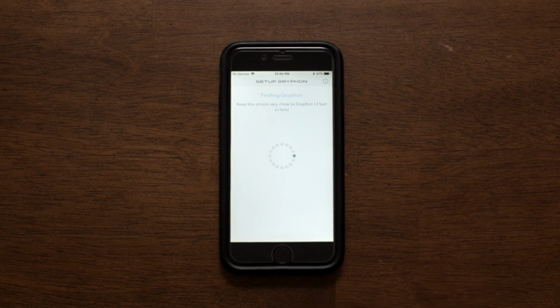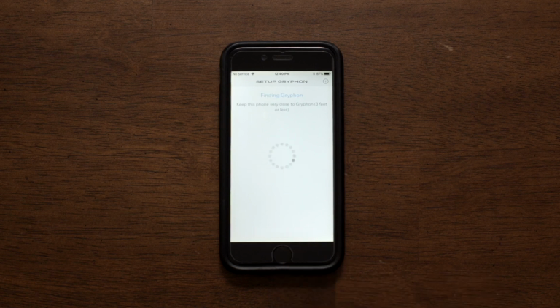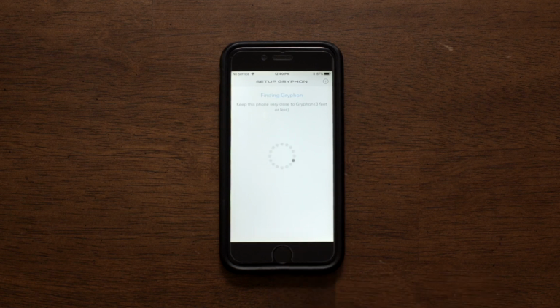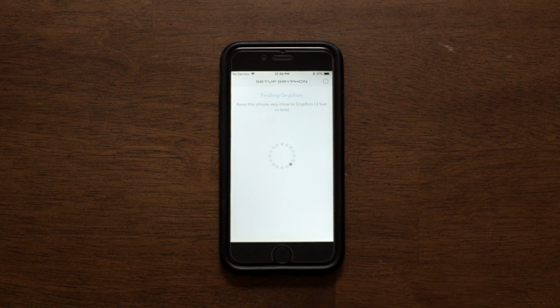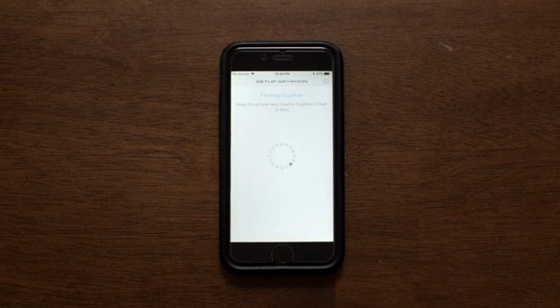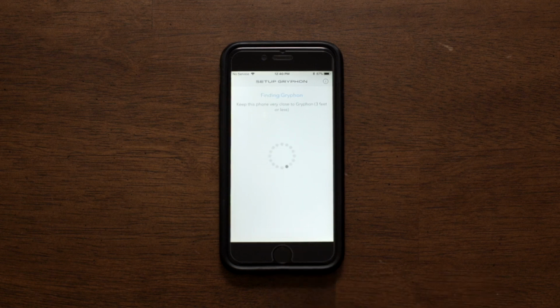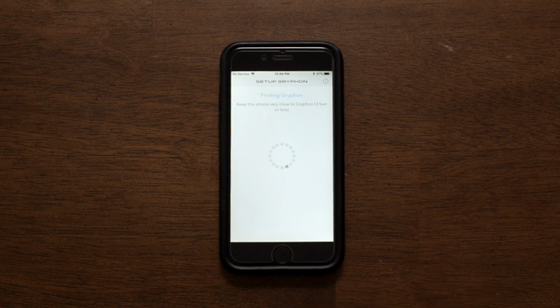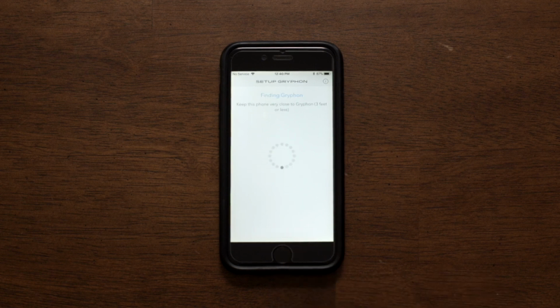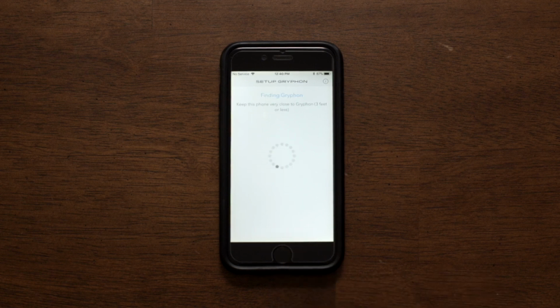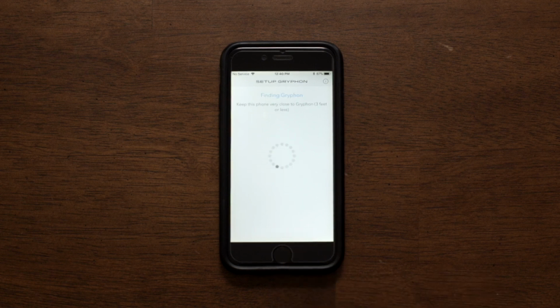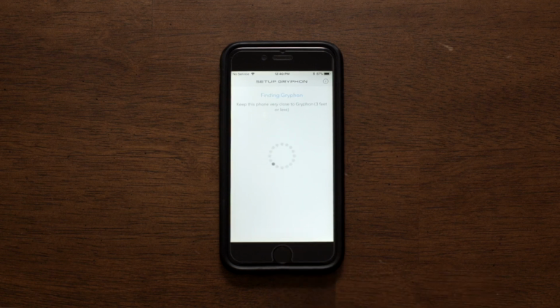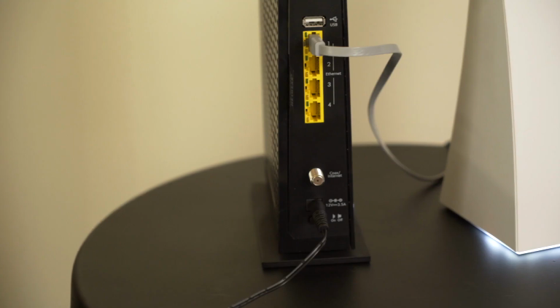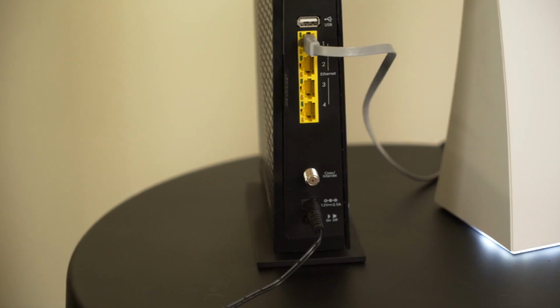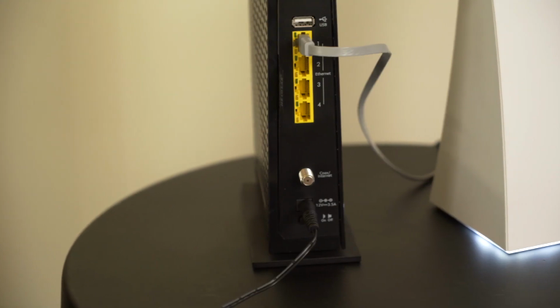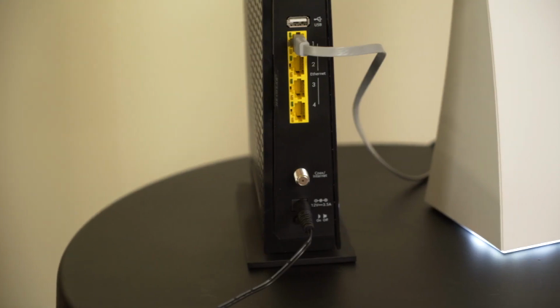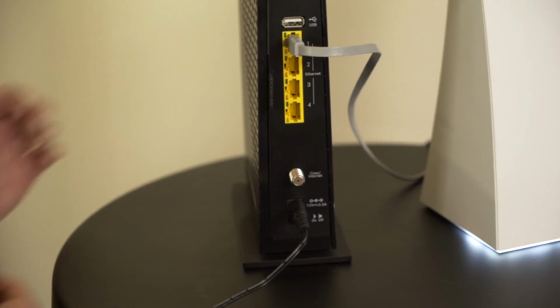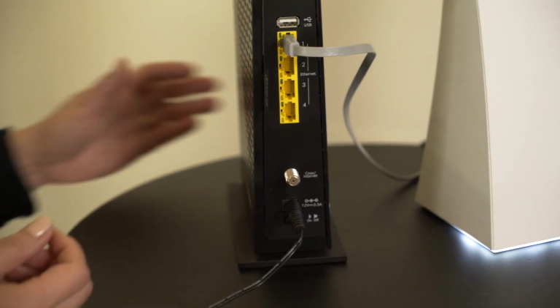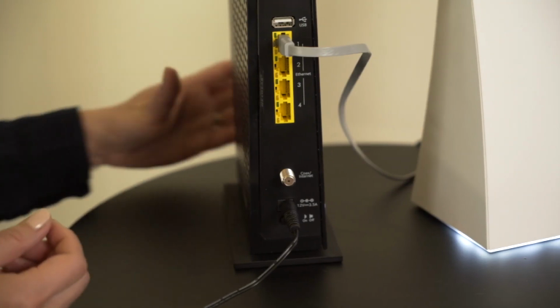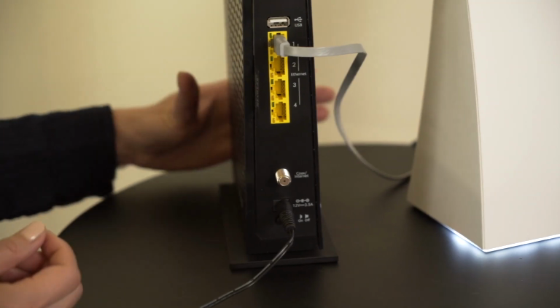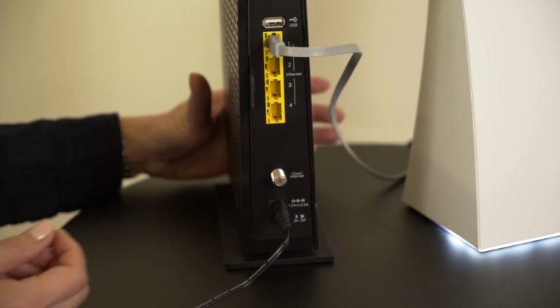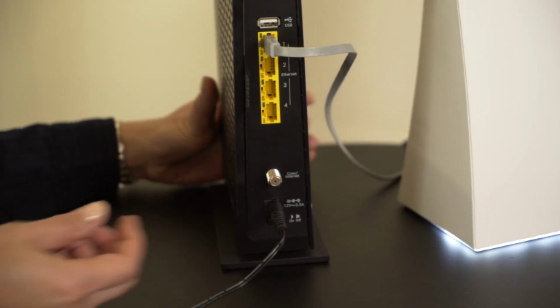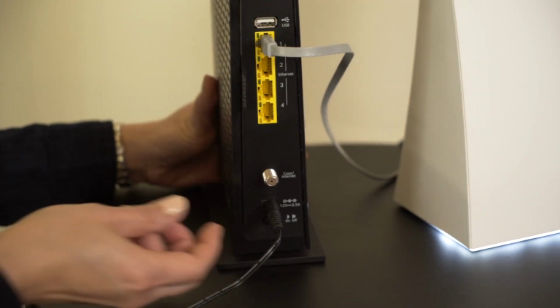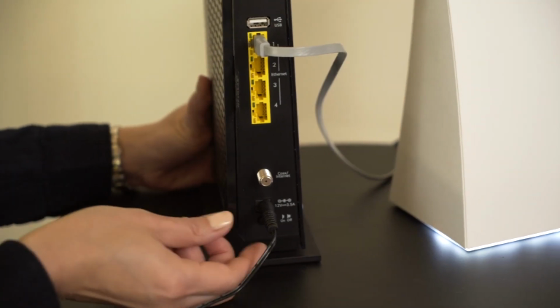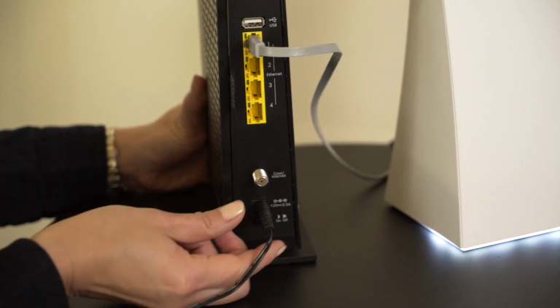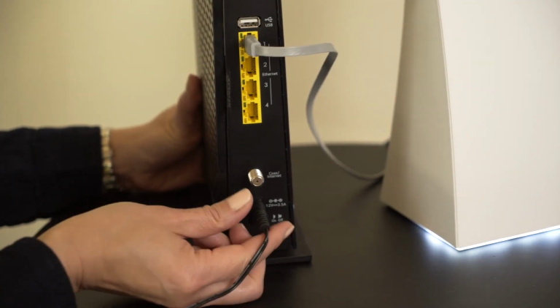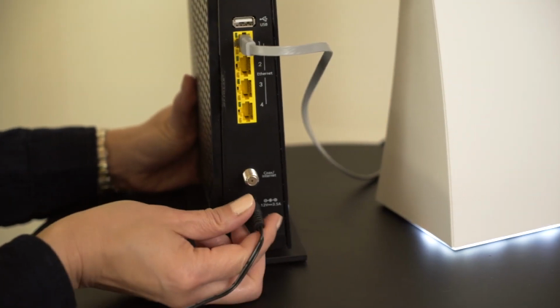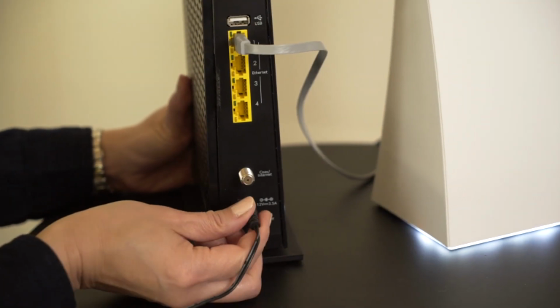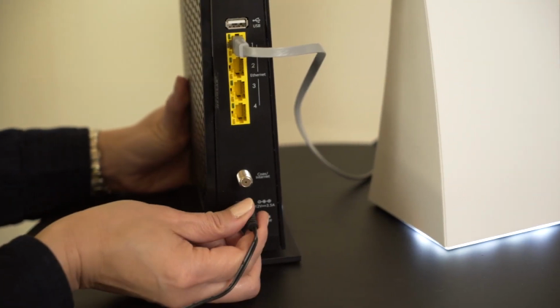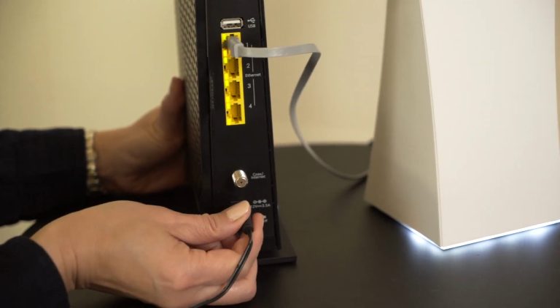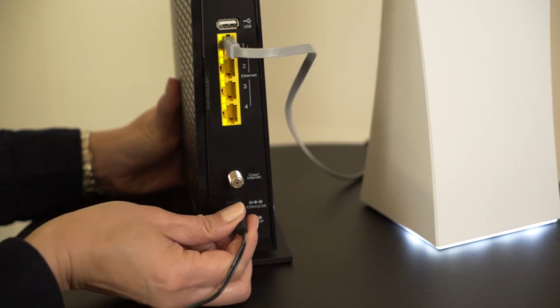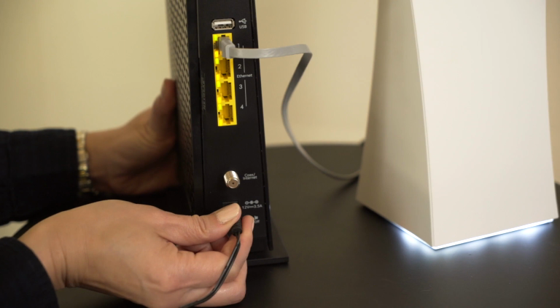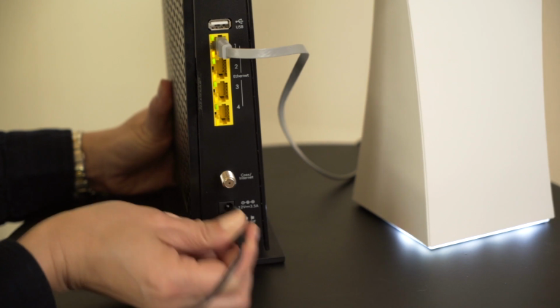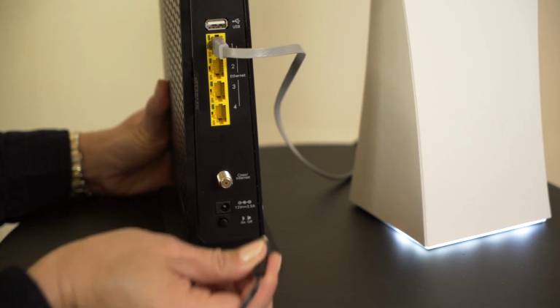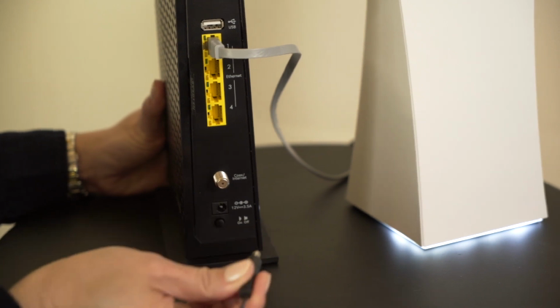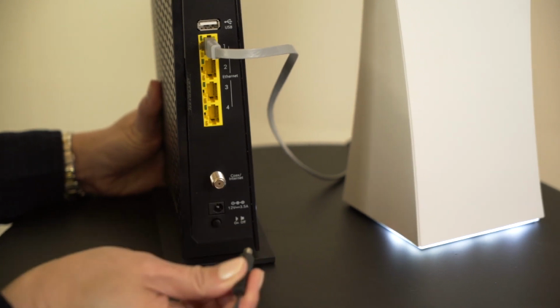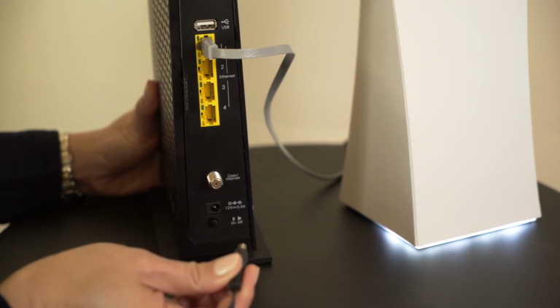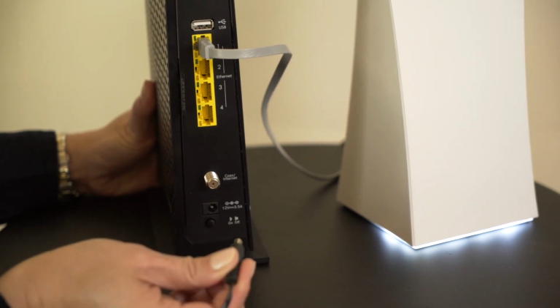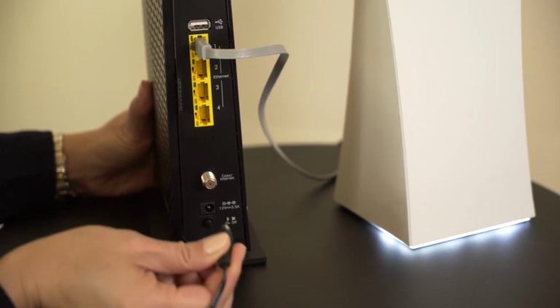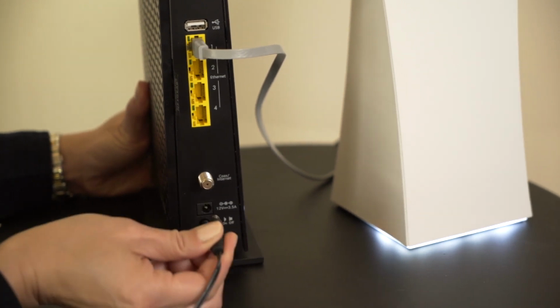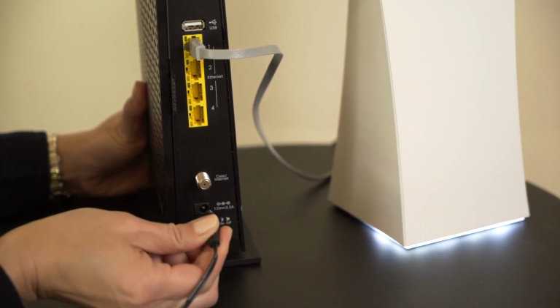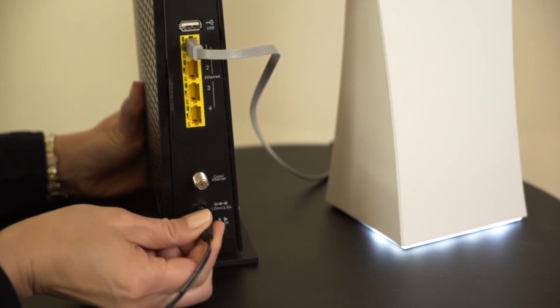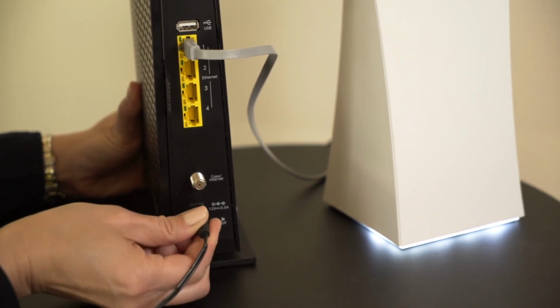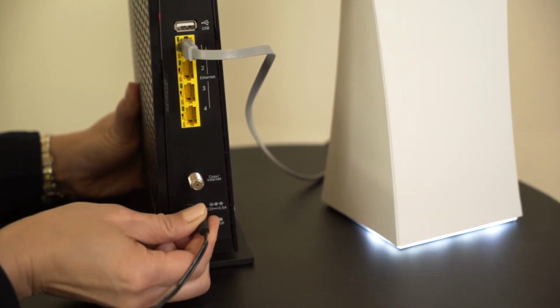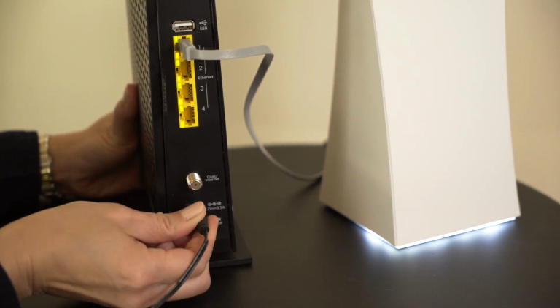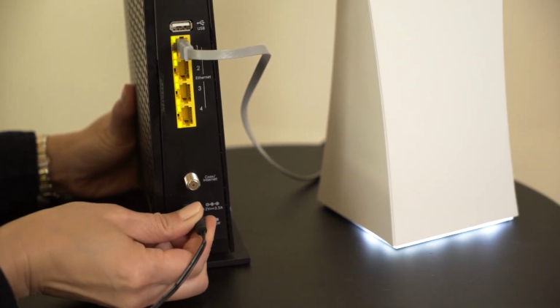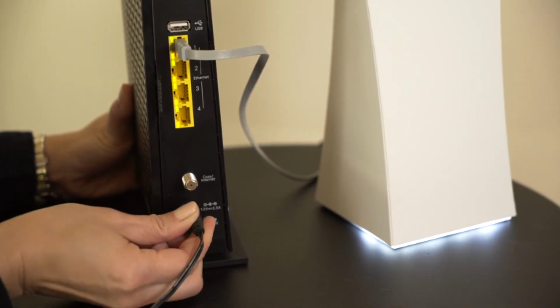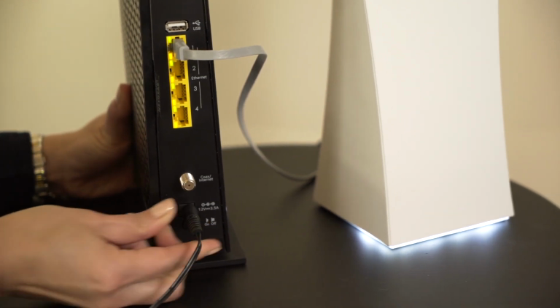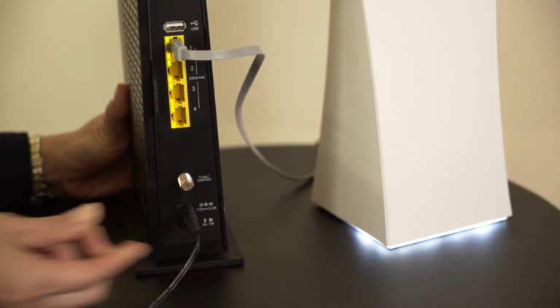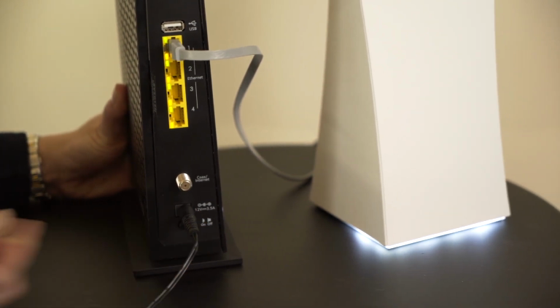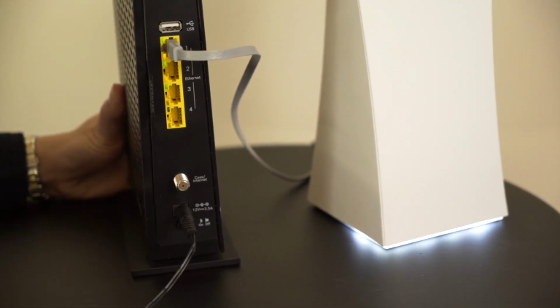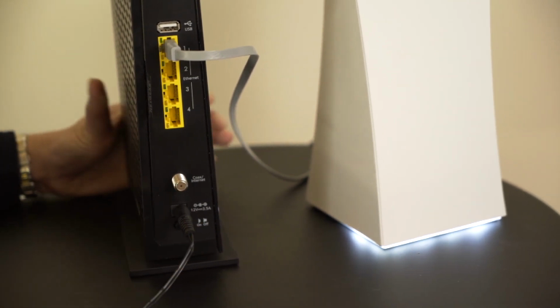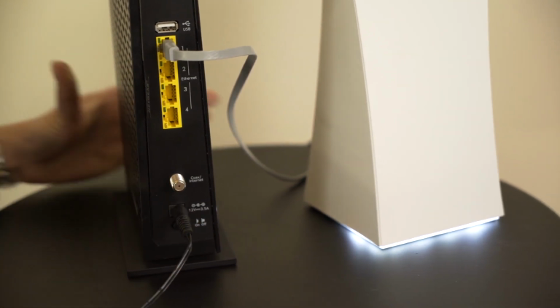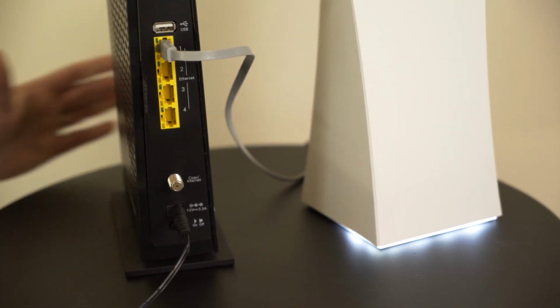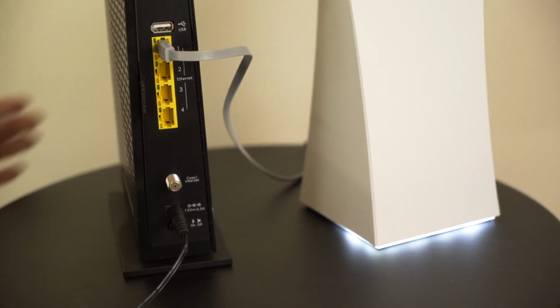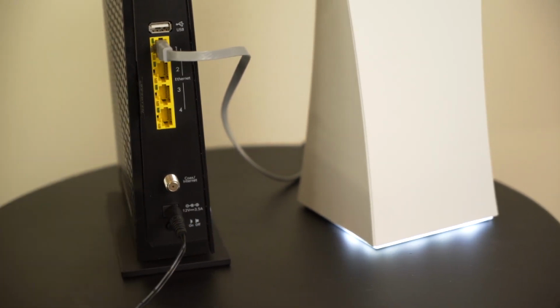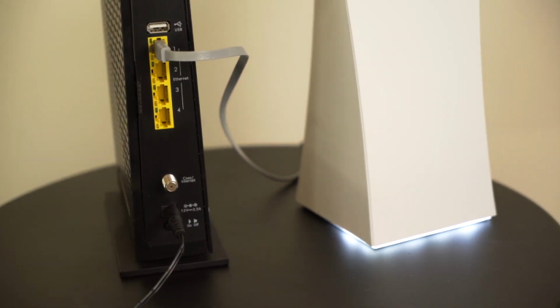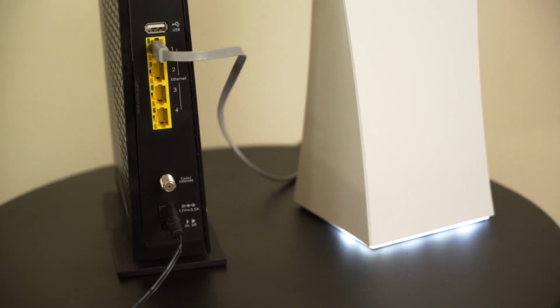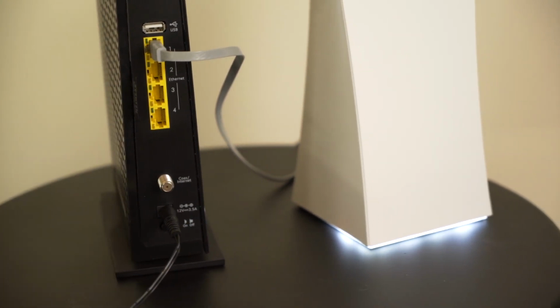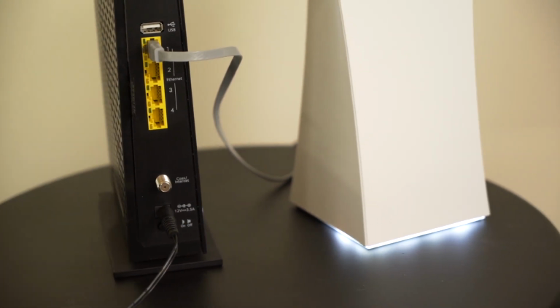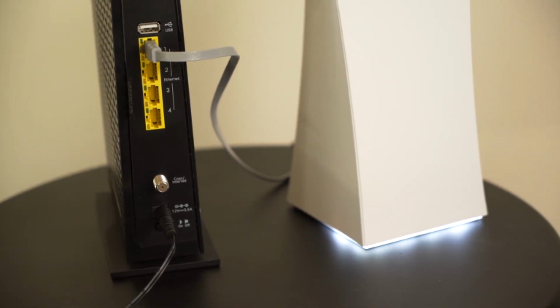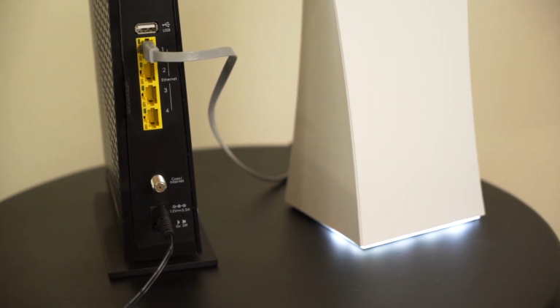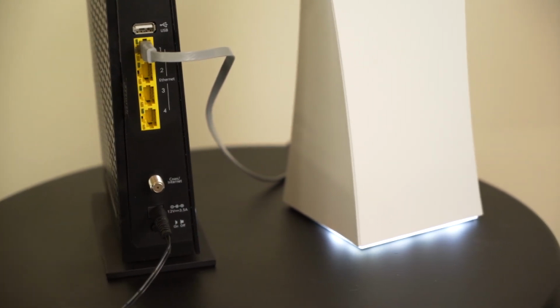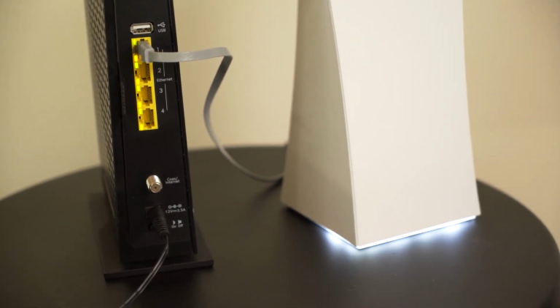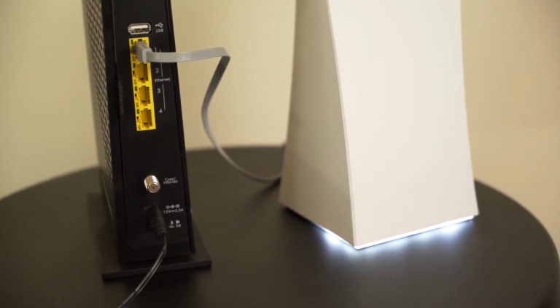If the pairing fails, you may need to turn off your modem by unplugging it and re-plugging it back in to reset the system.